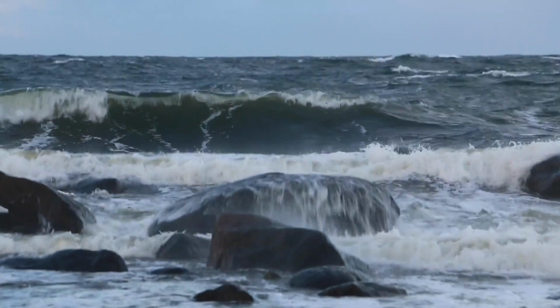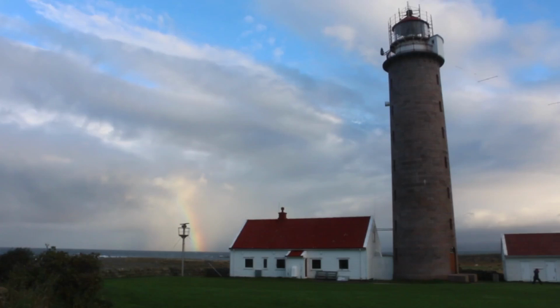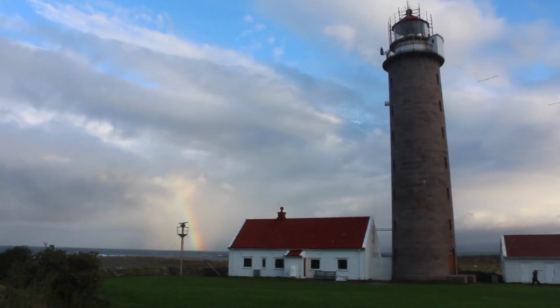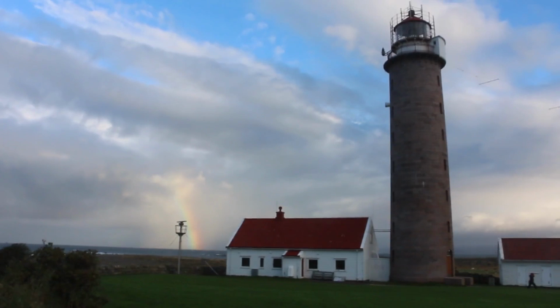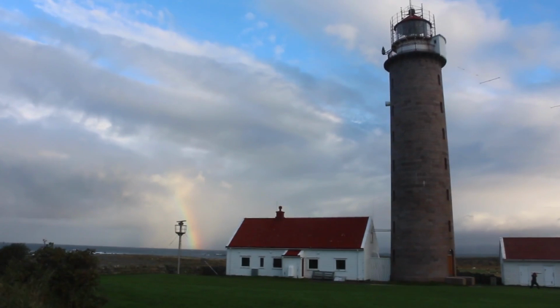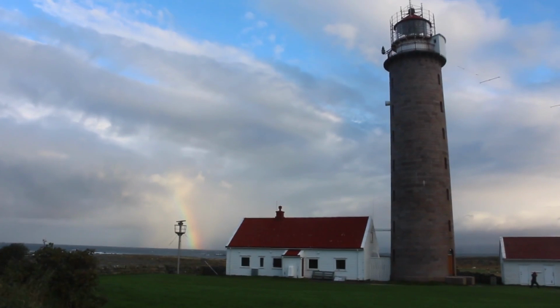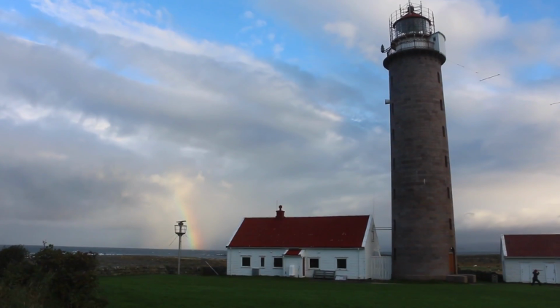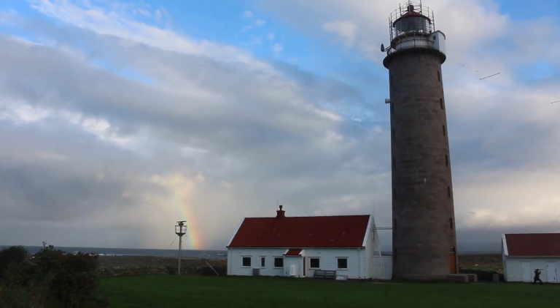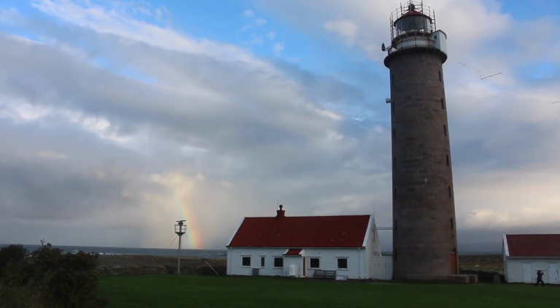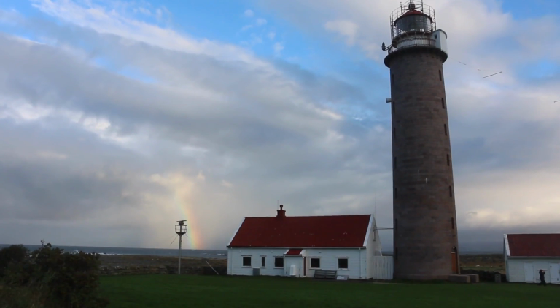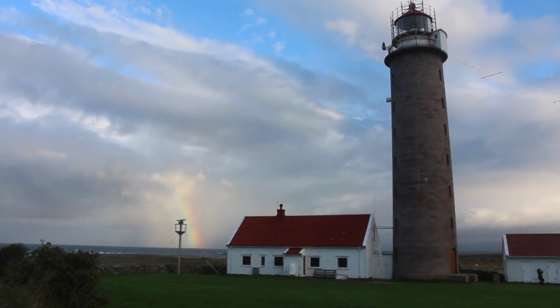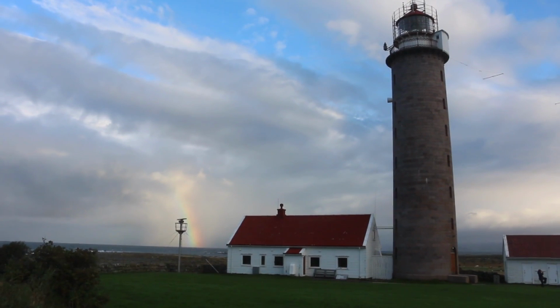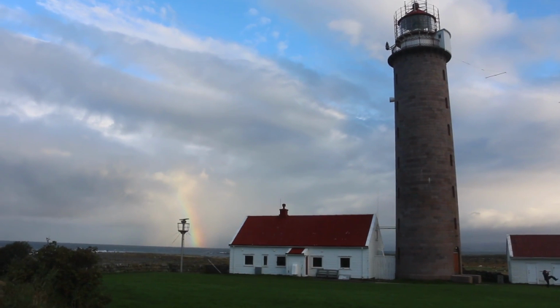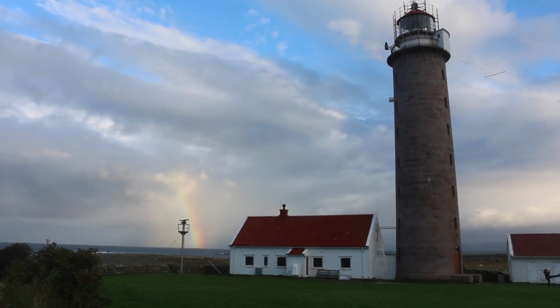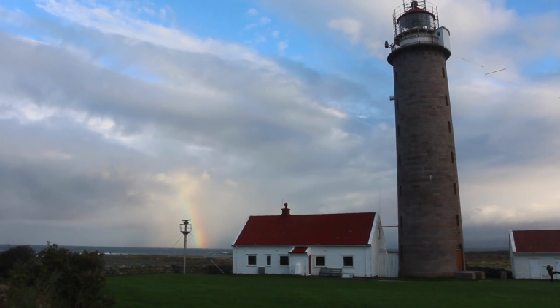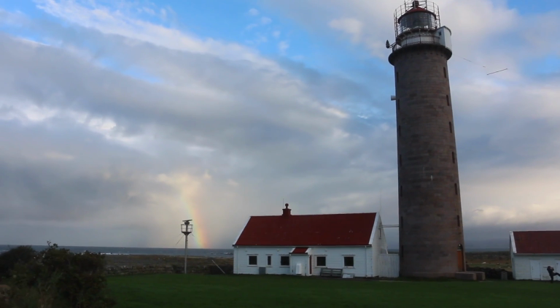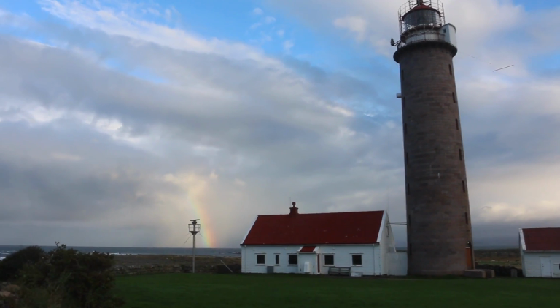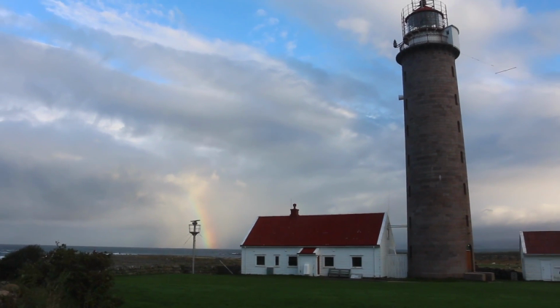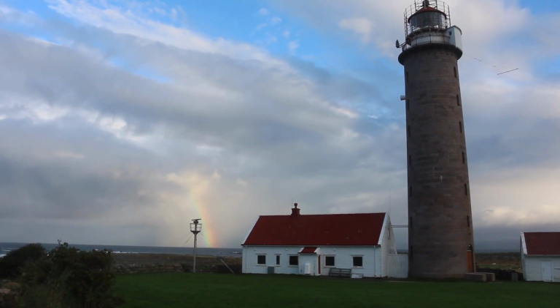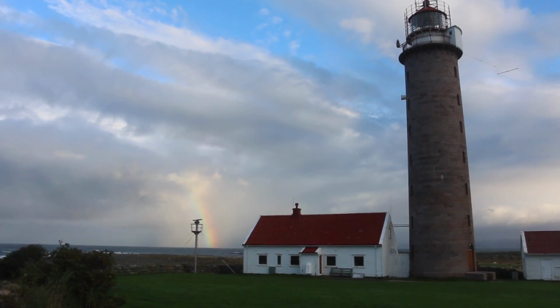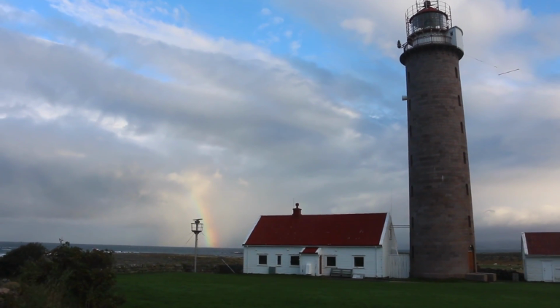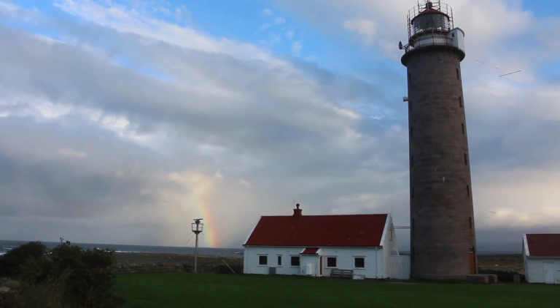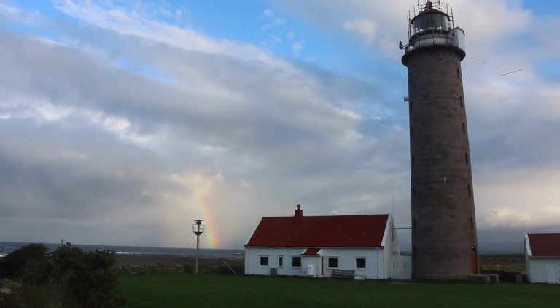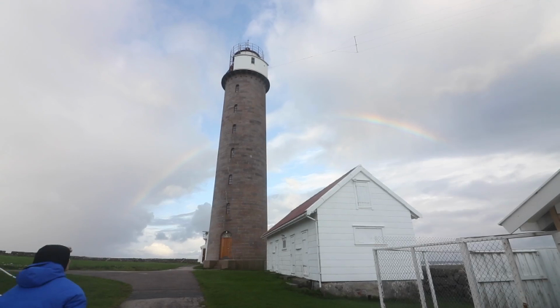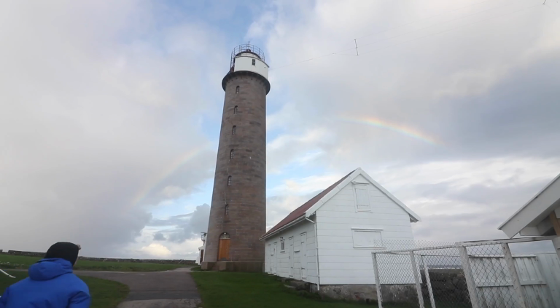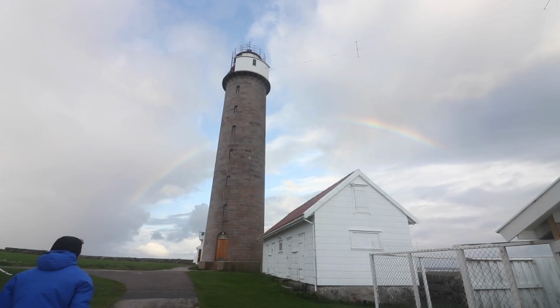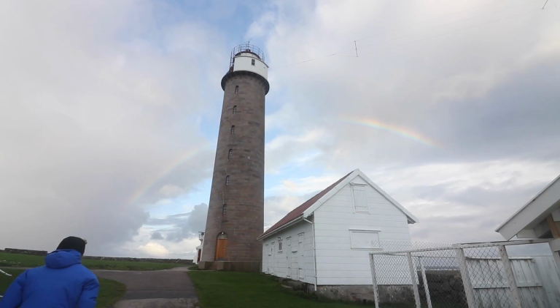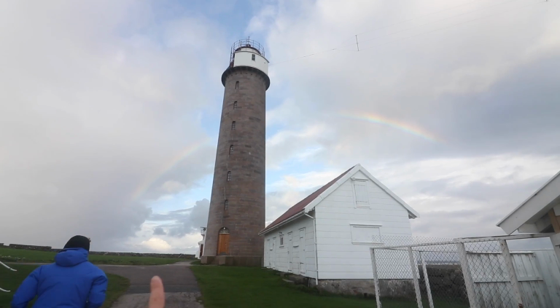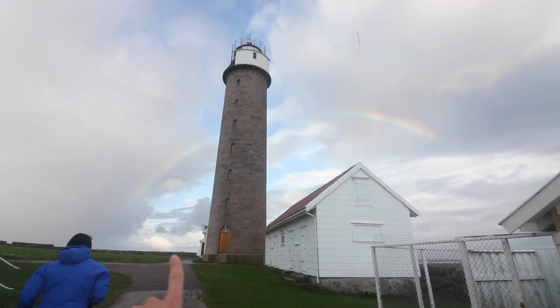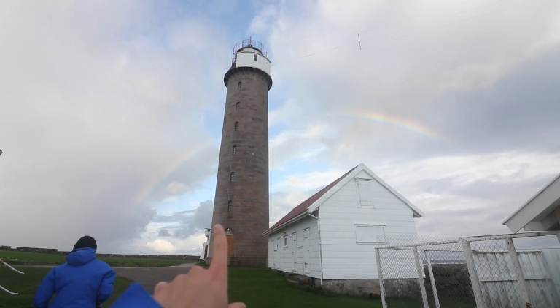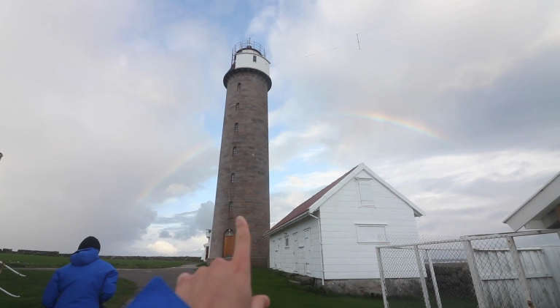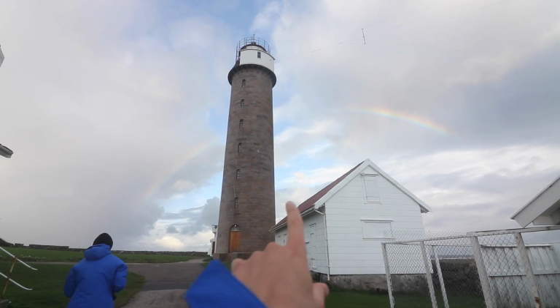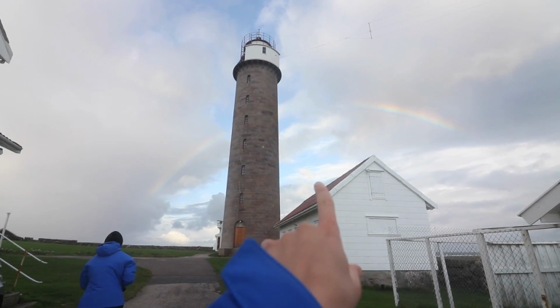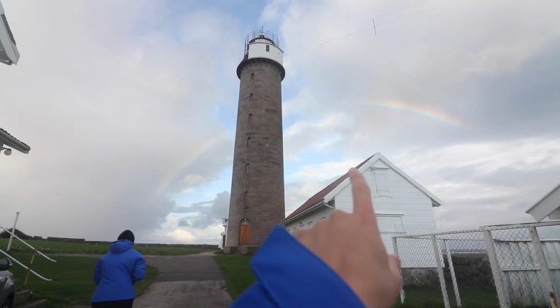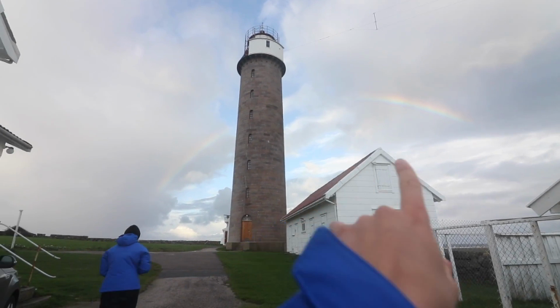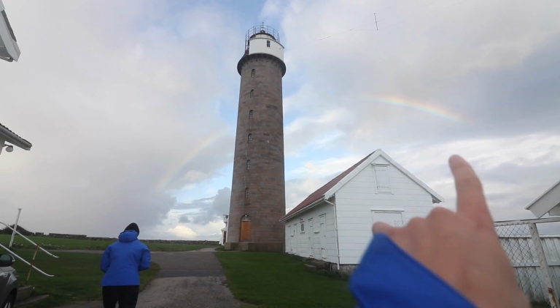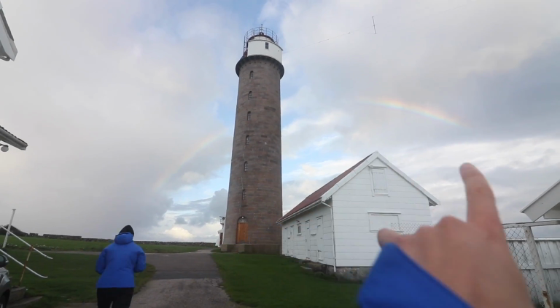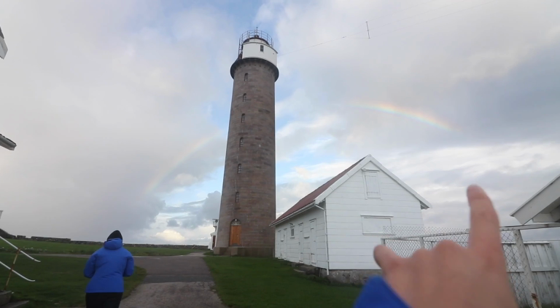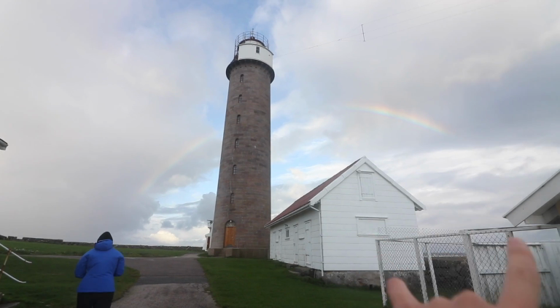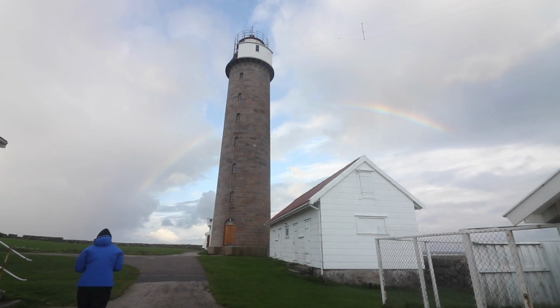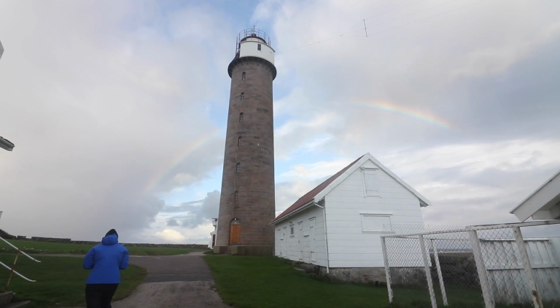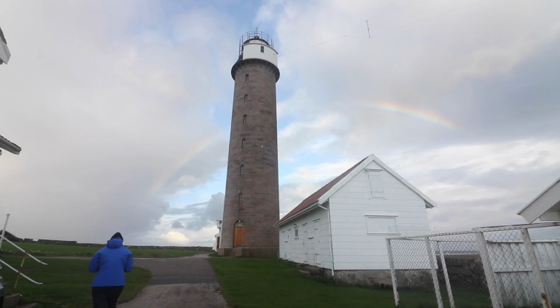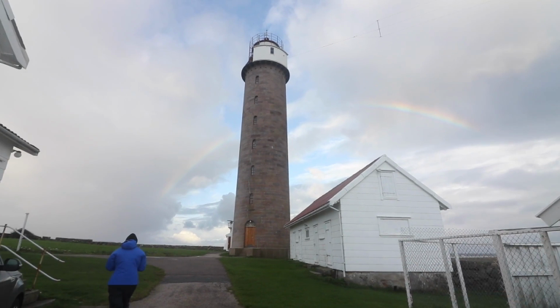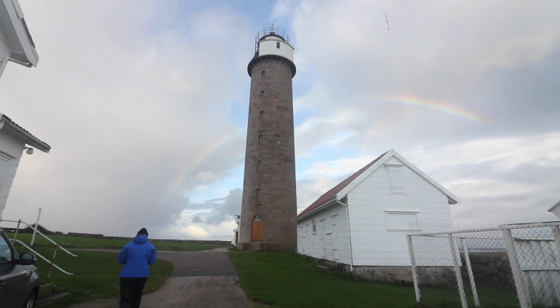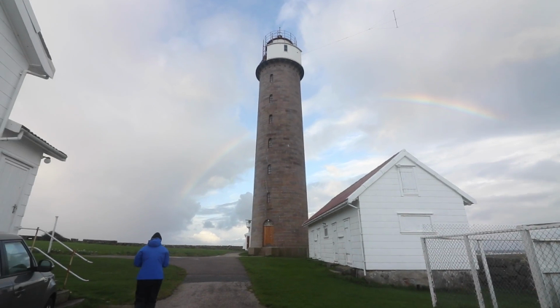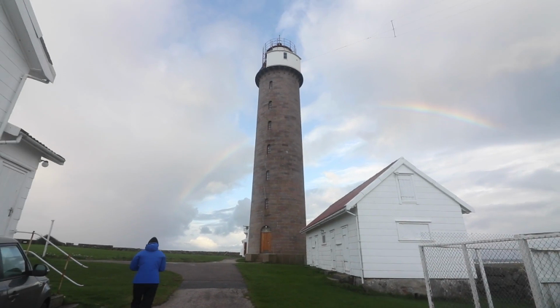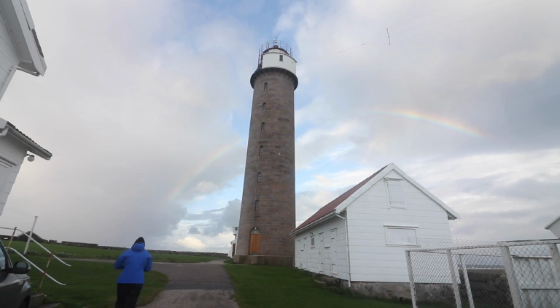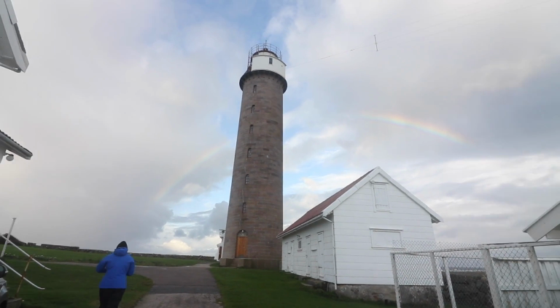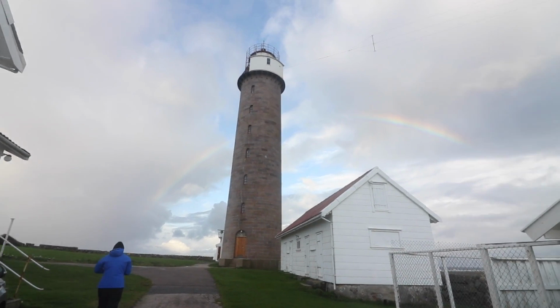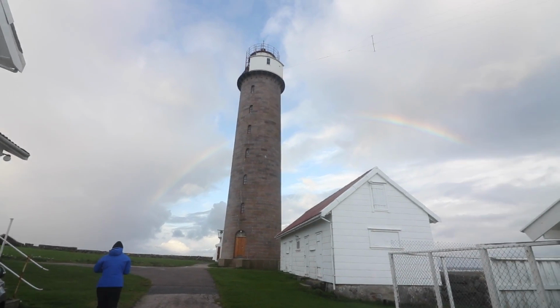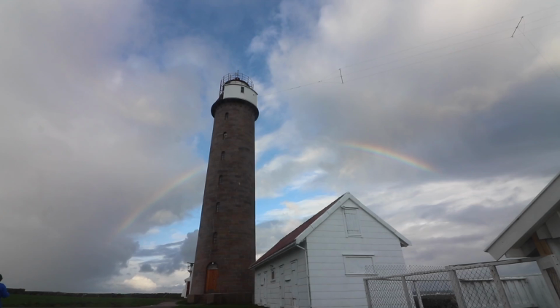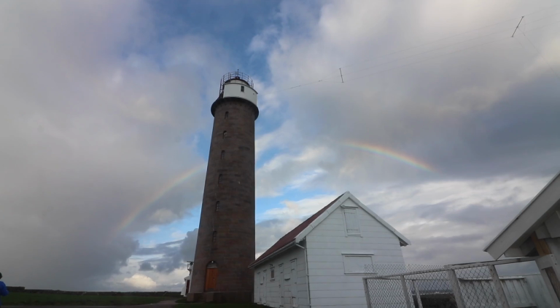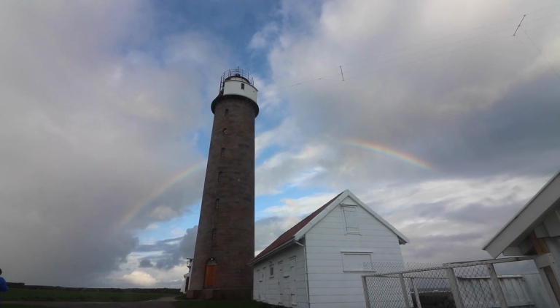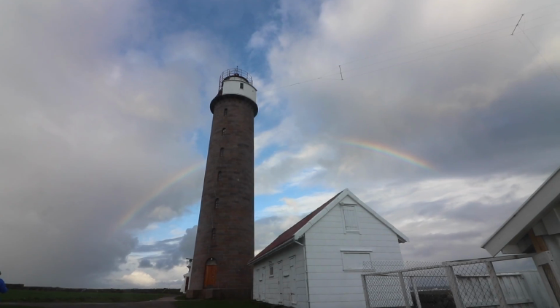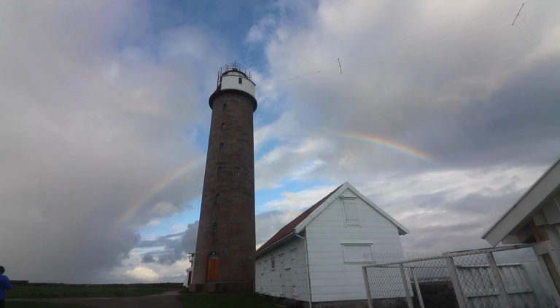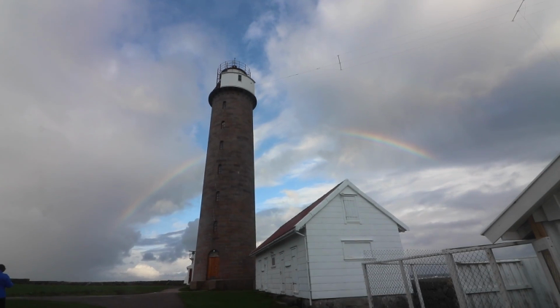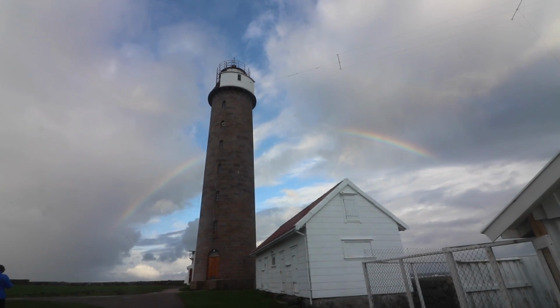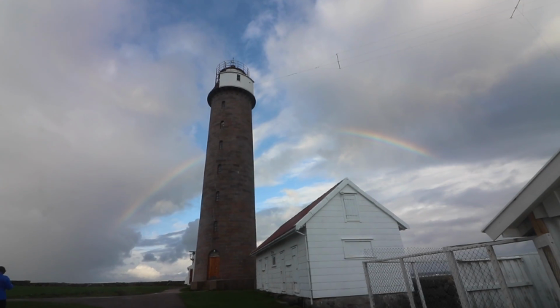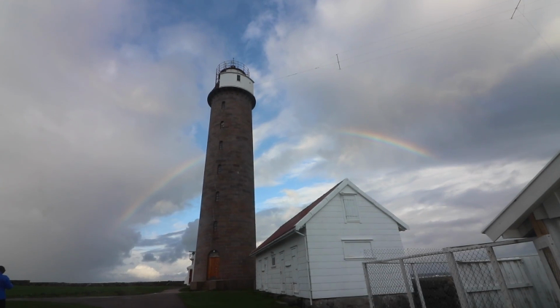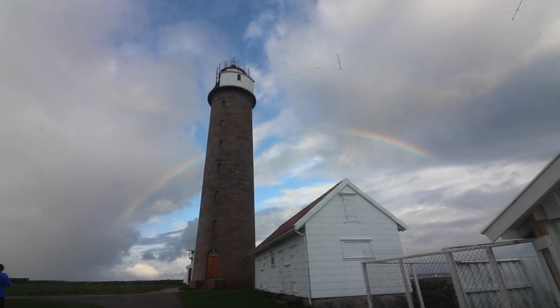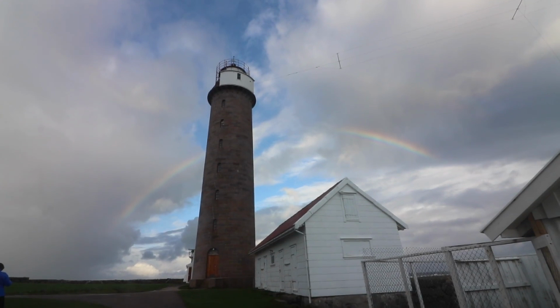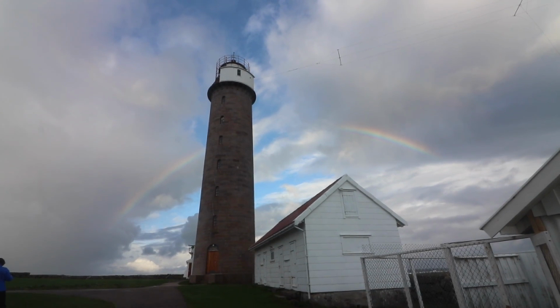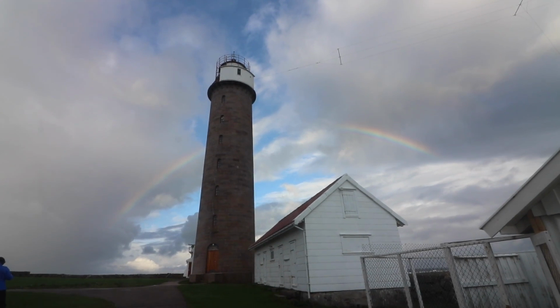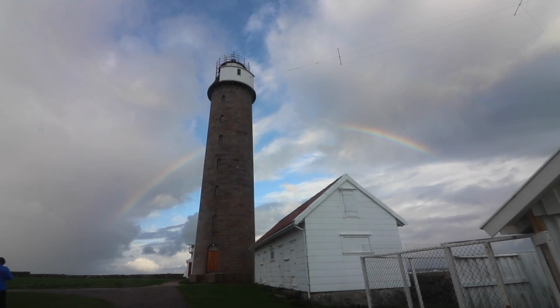Mom and I were taking some pictures of the lighthouse, and all of a sudden a rainbow came out behind it. It was amazing.